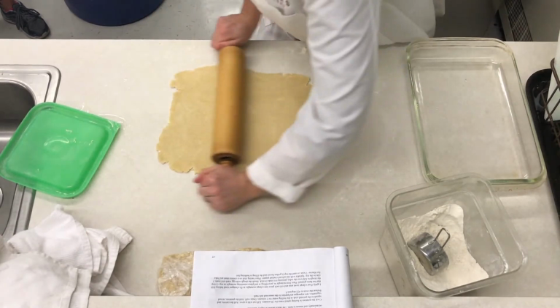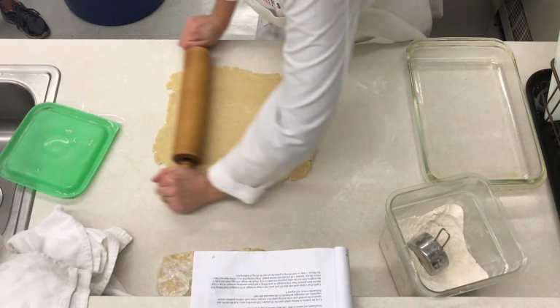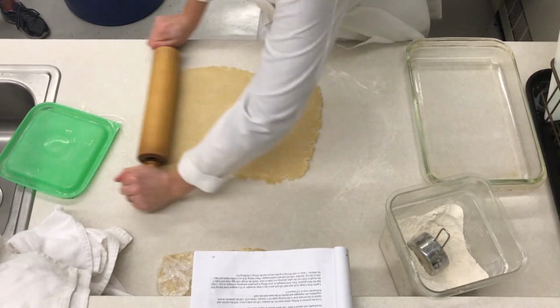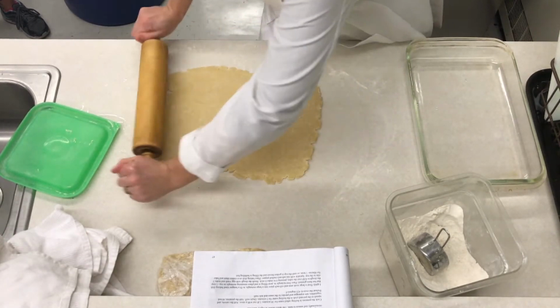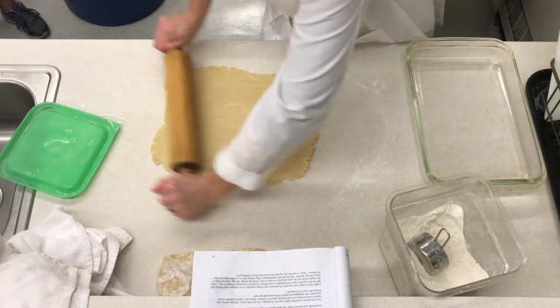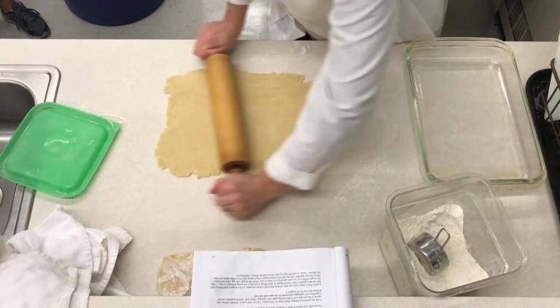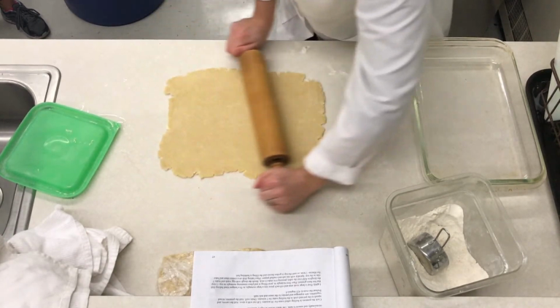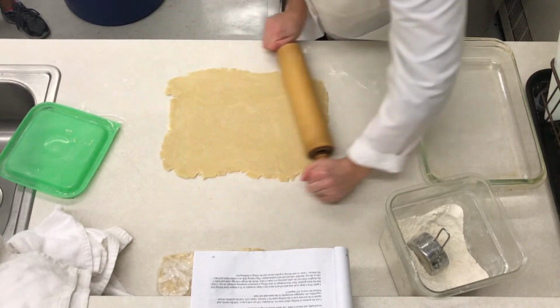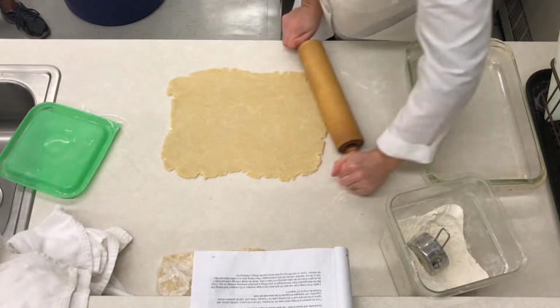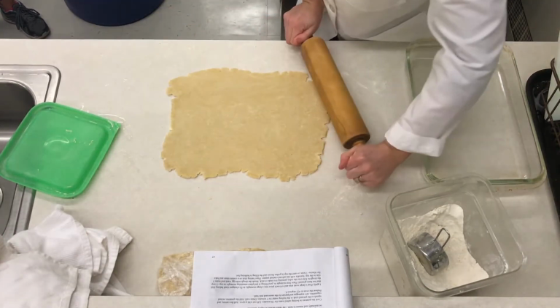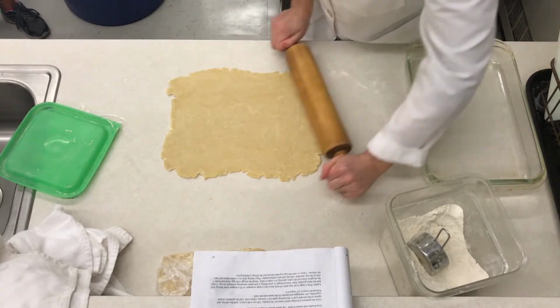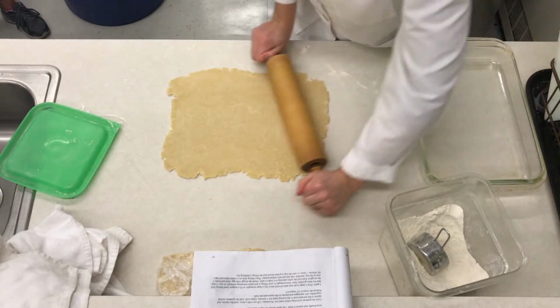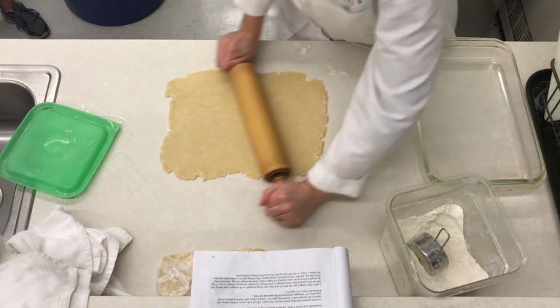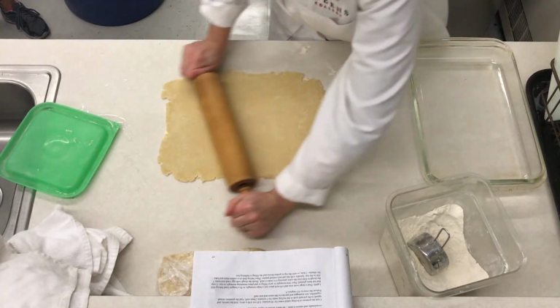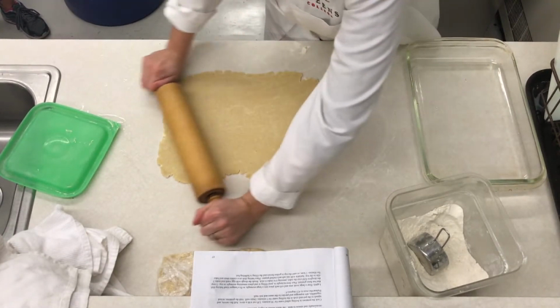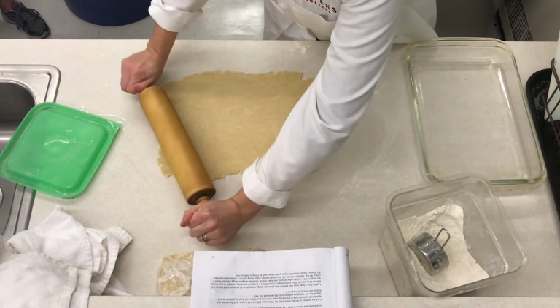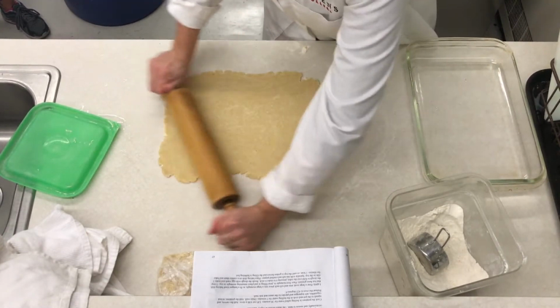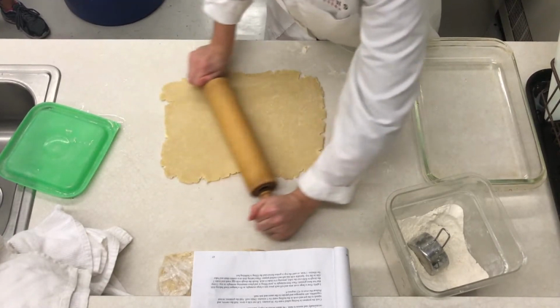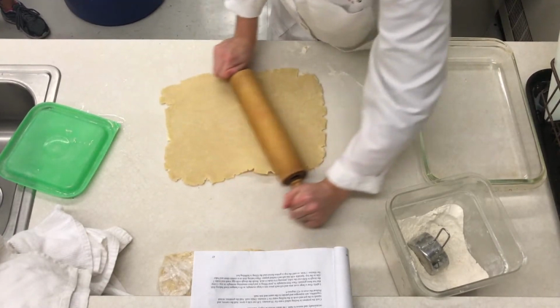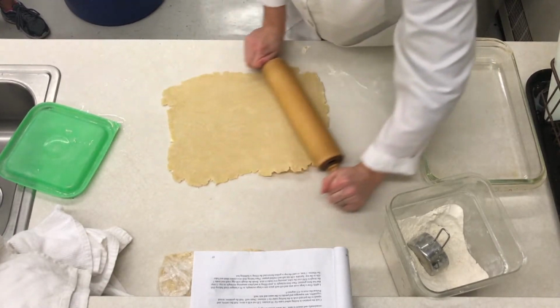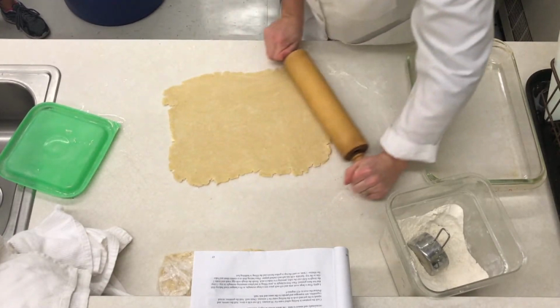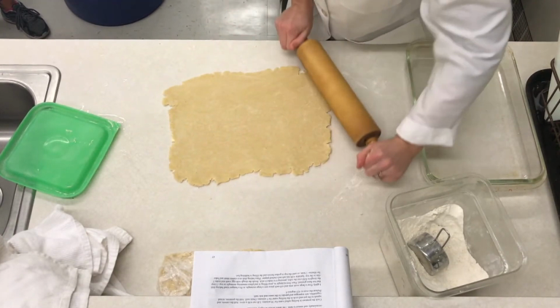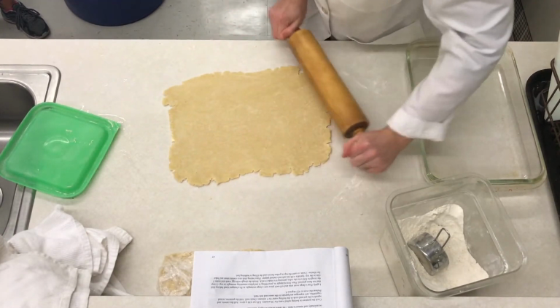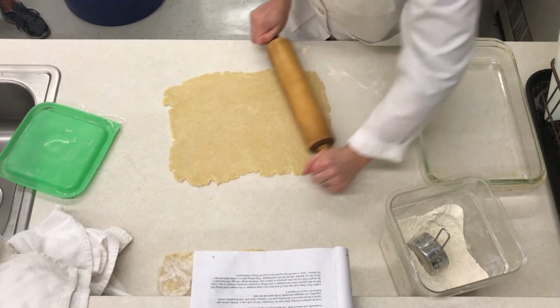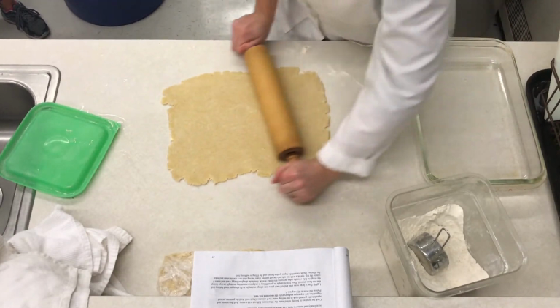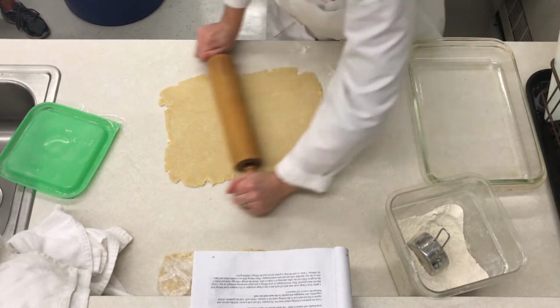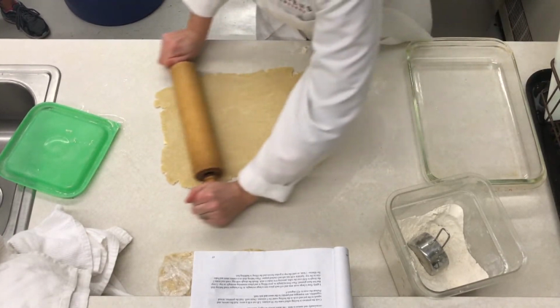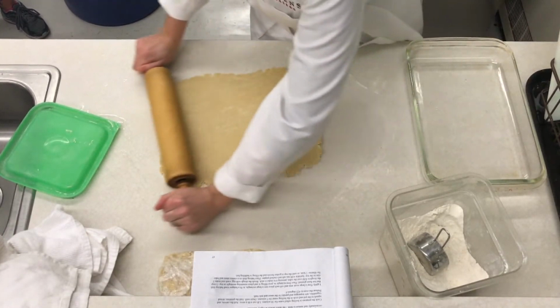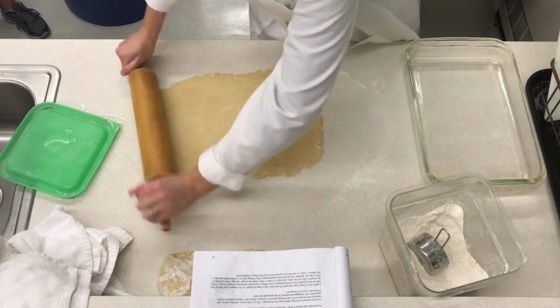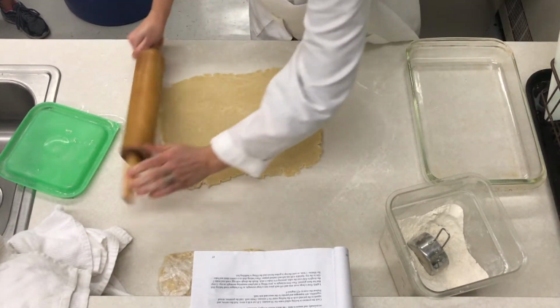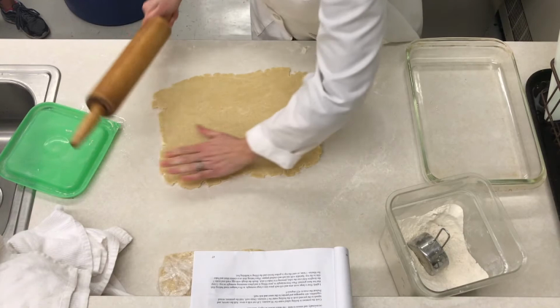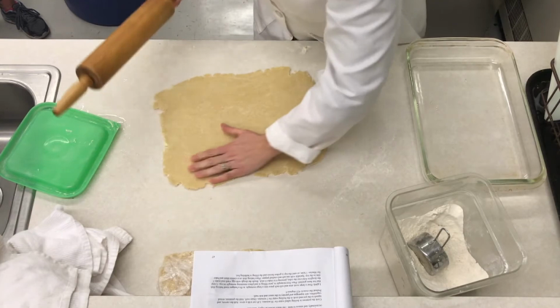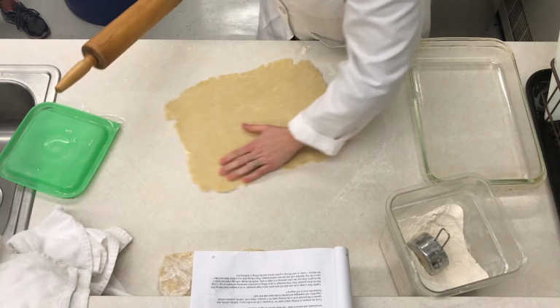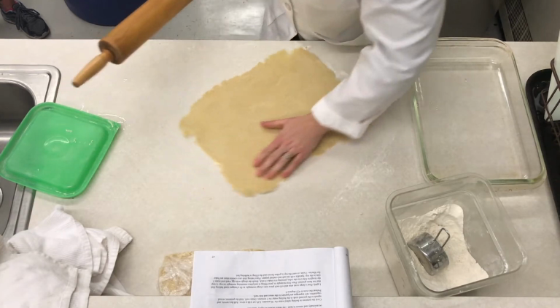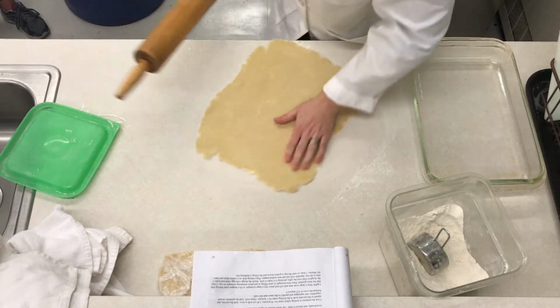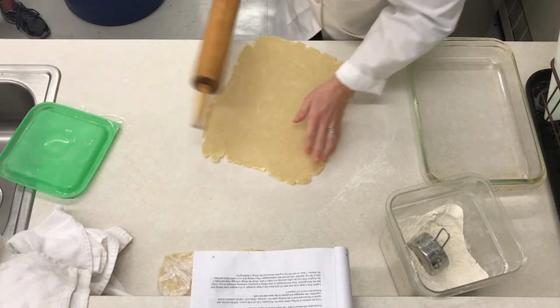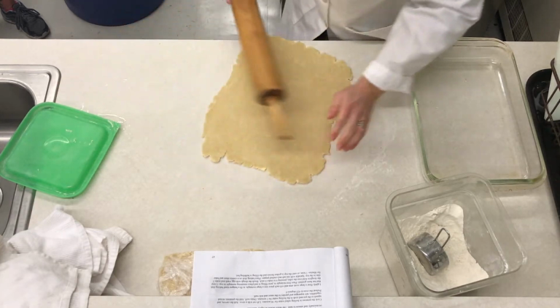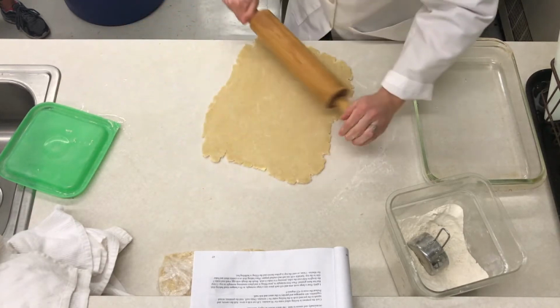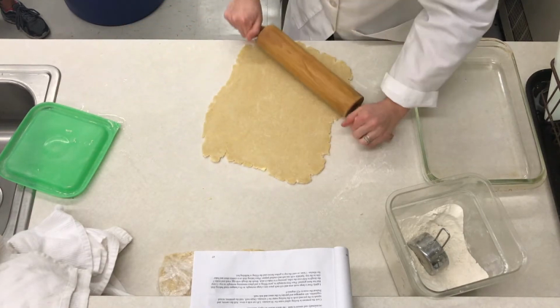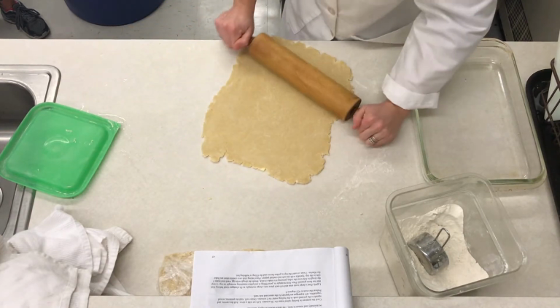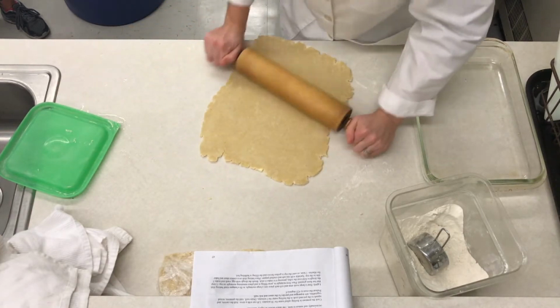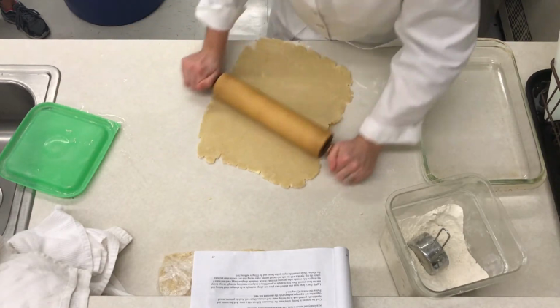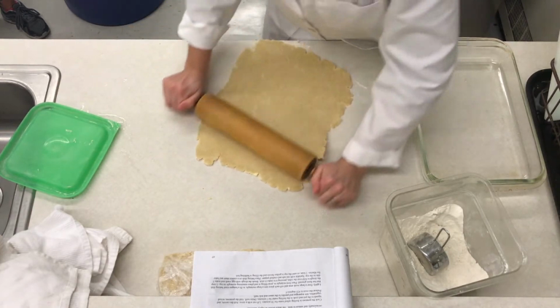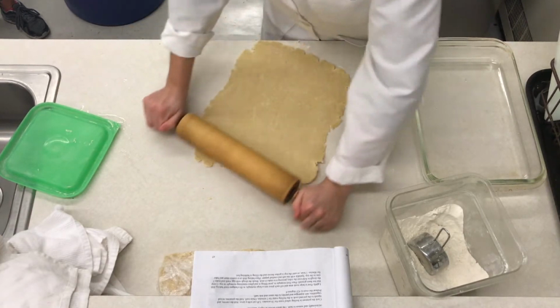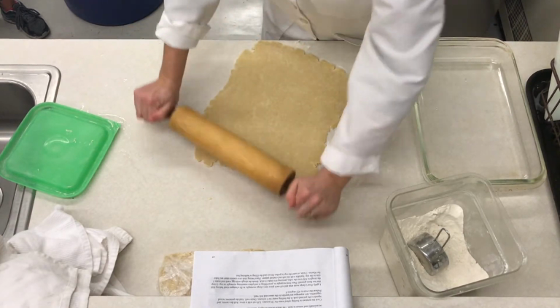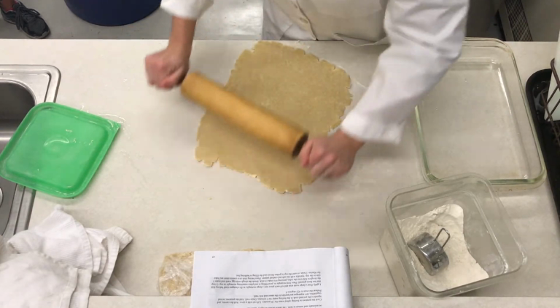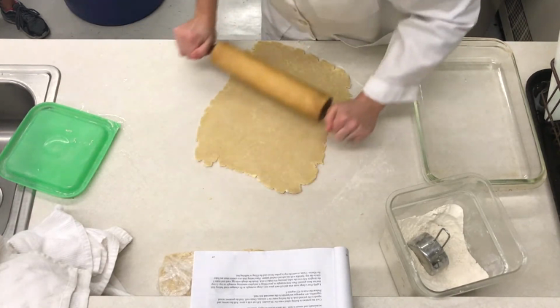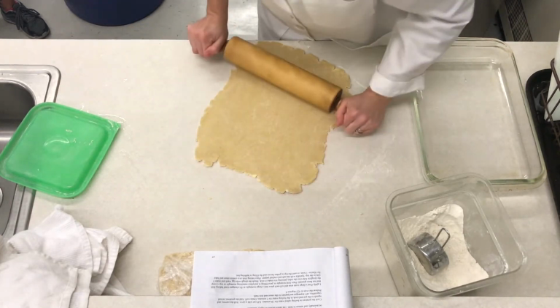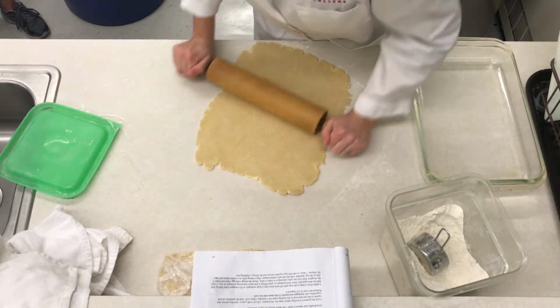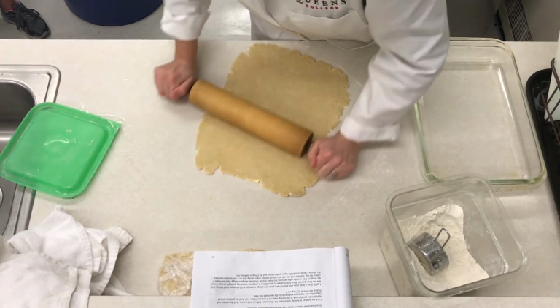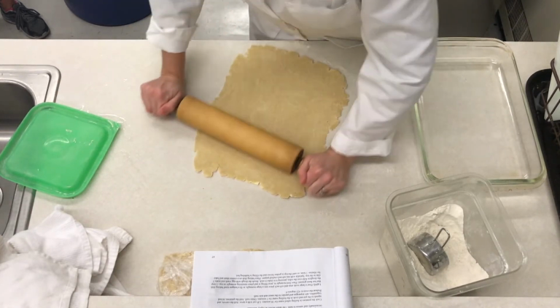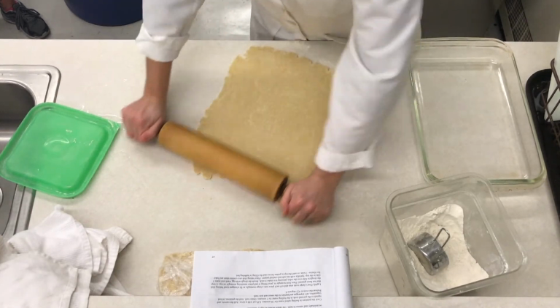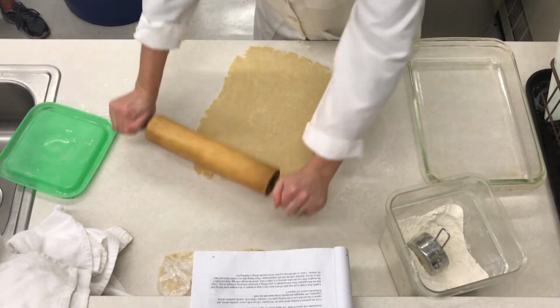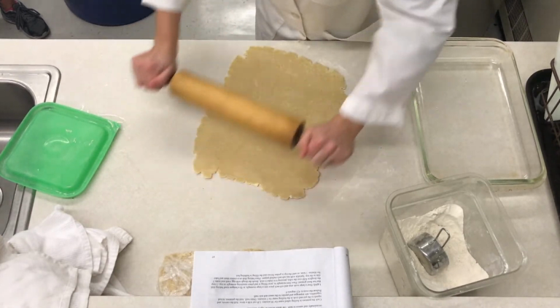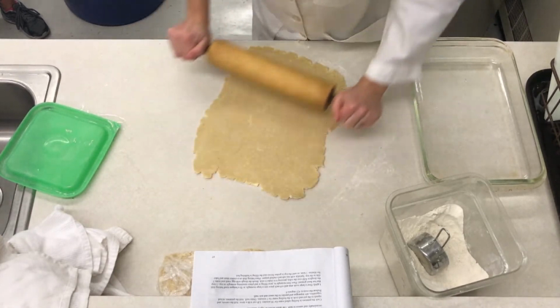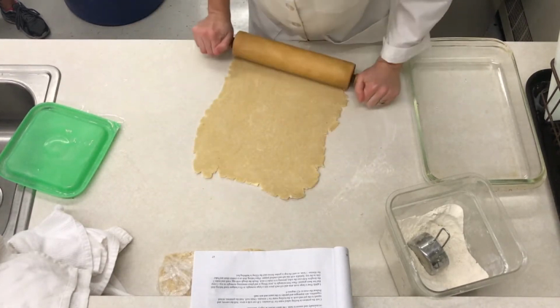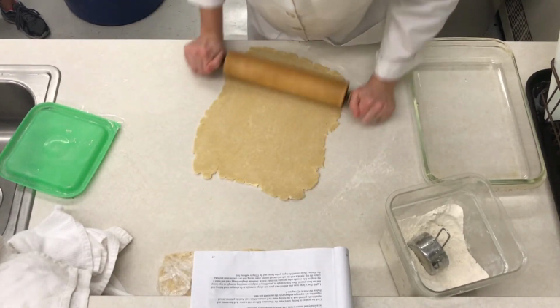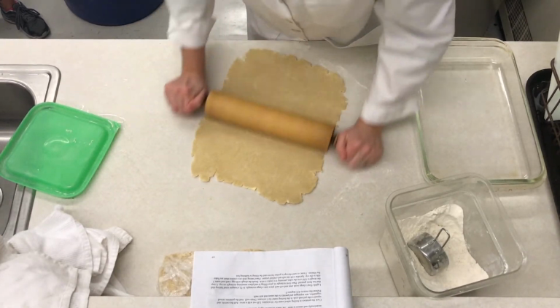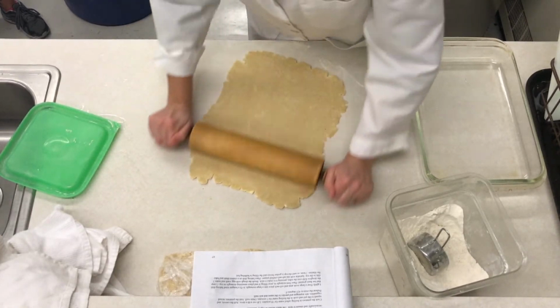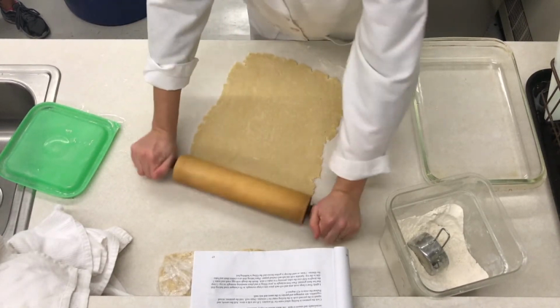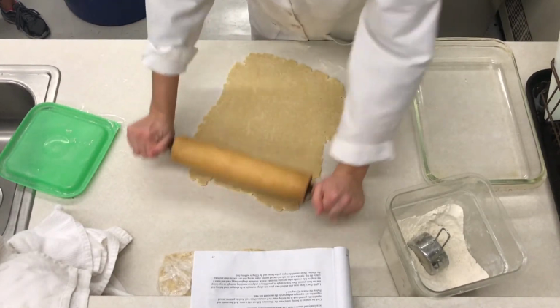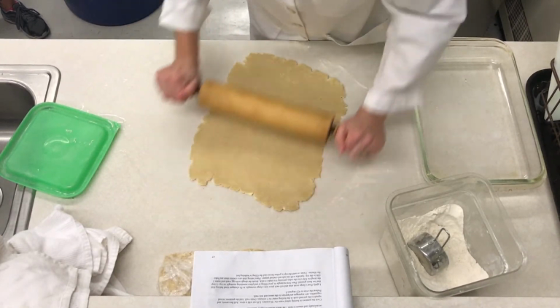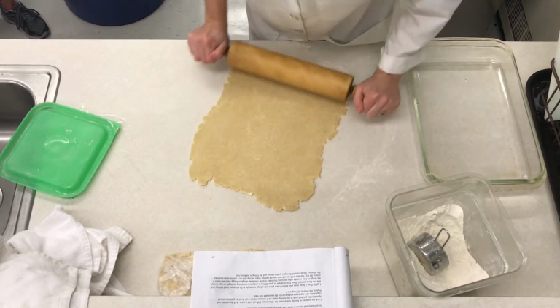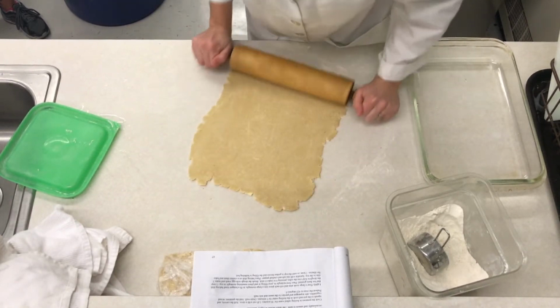I haven't had to add flour yet, which means this was really nicely chilled — it wasn't too sticky.